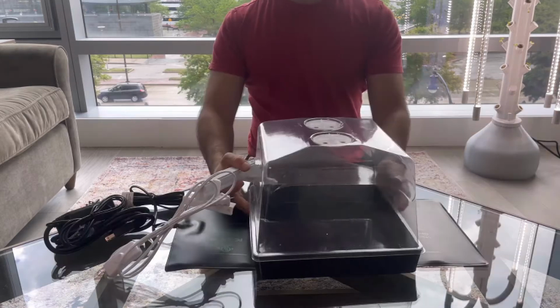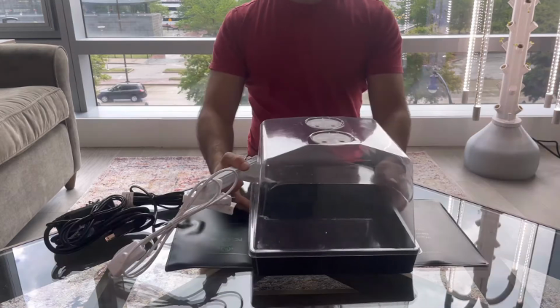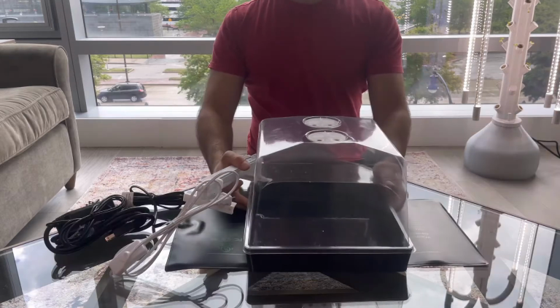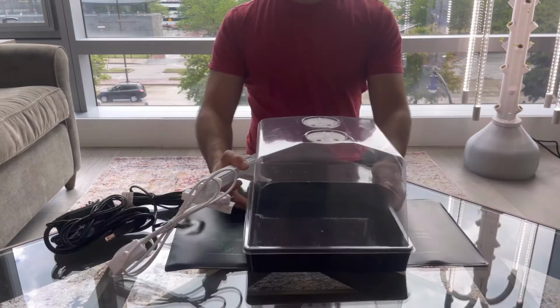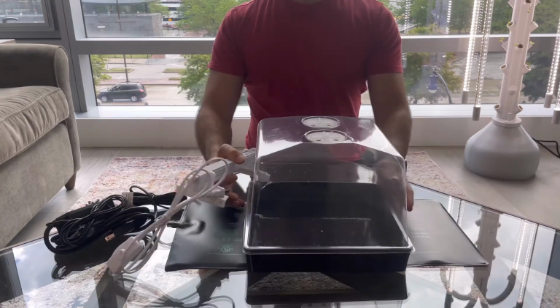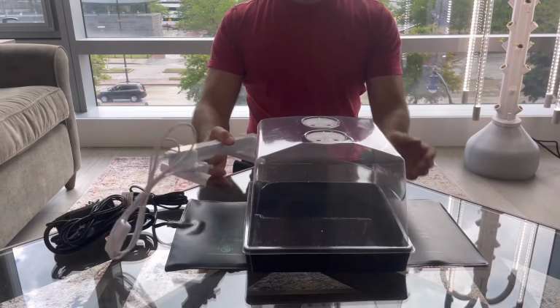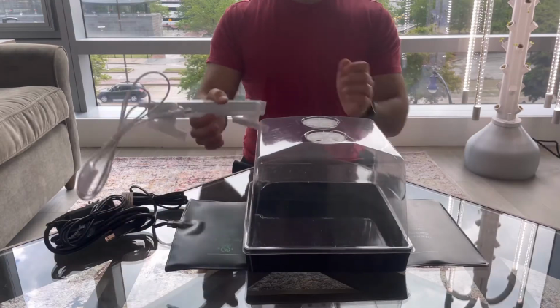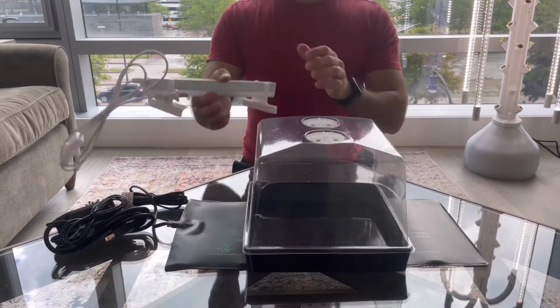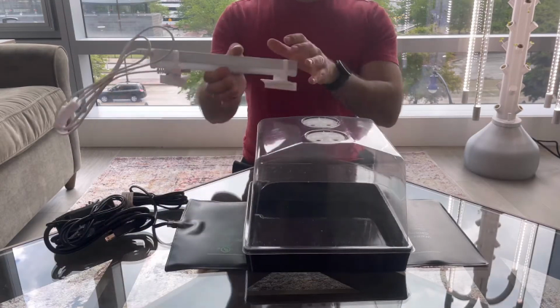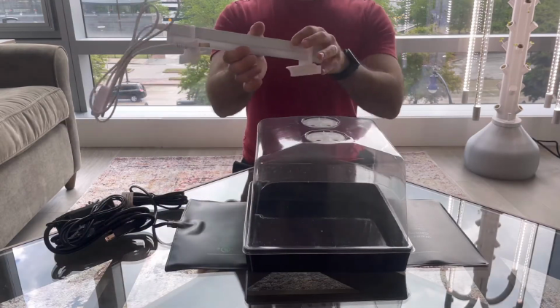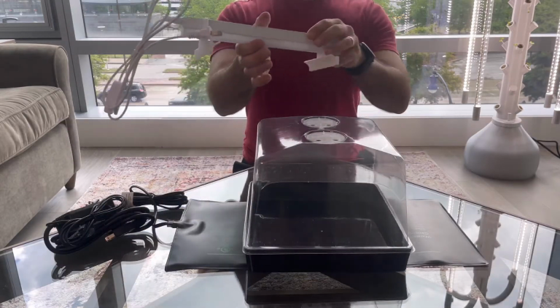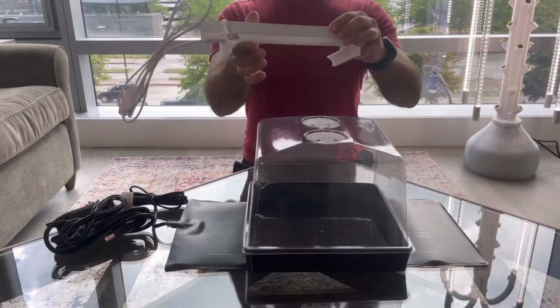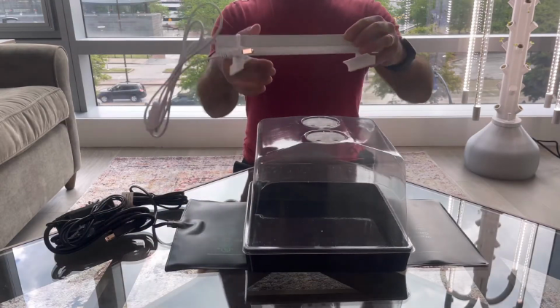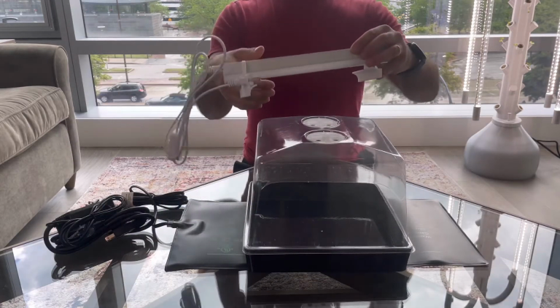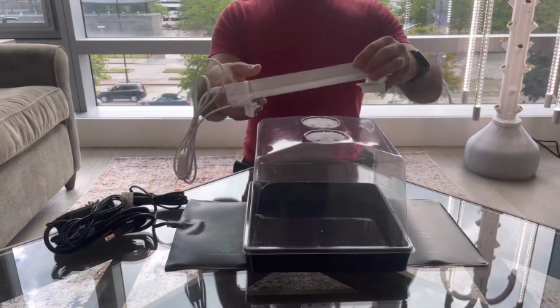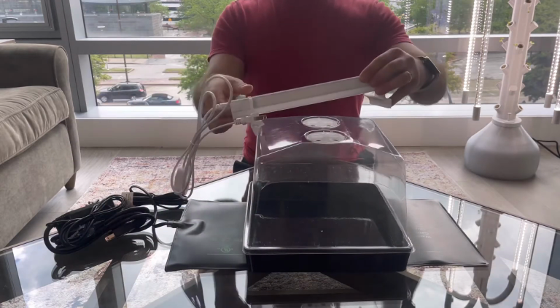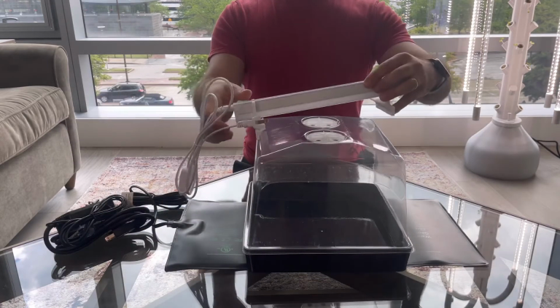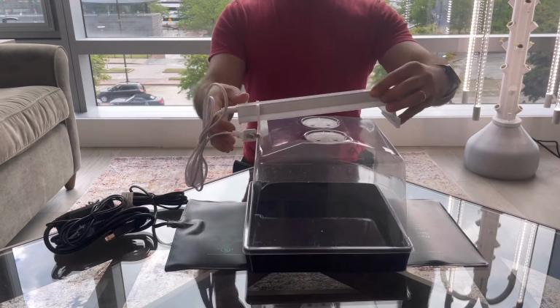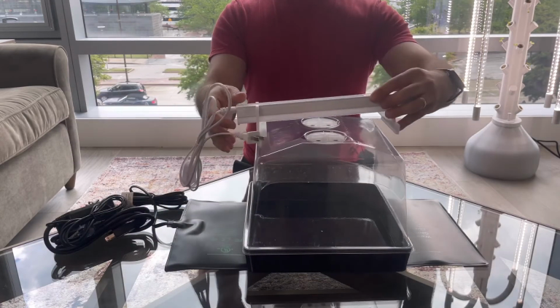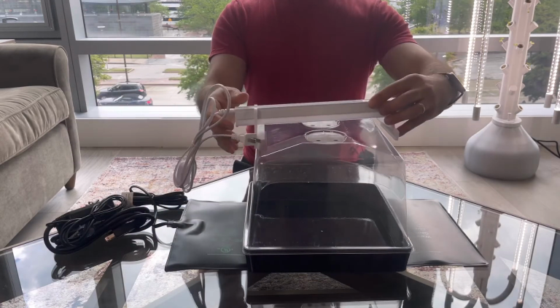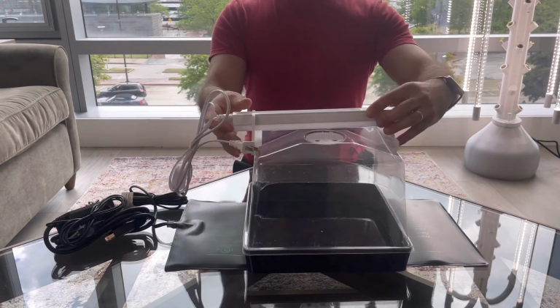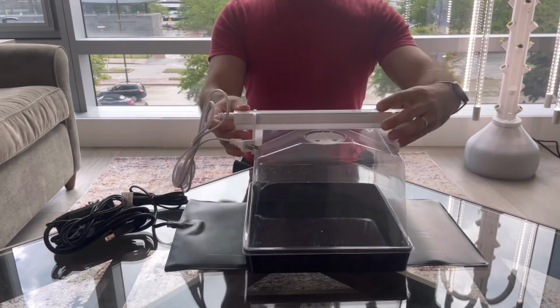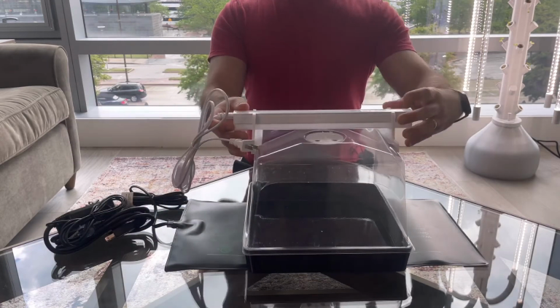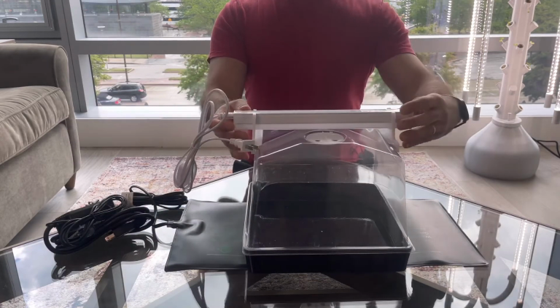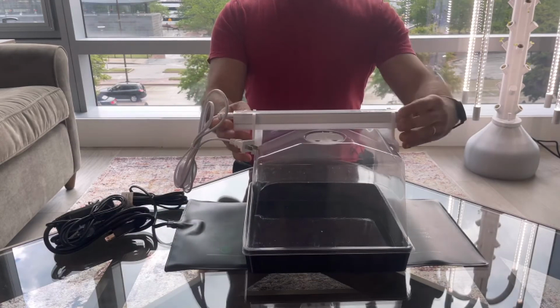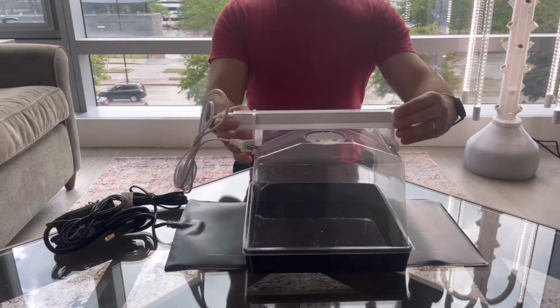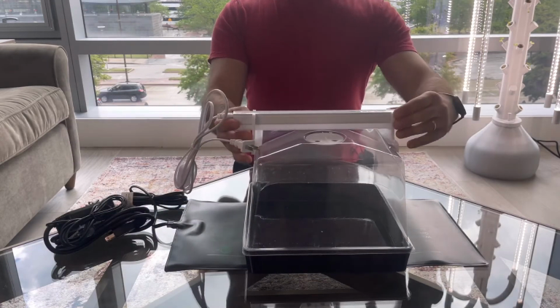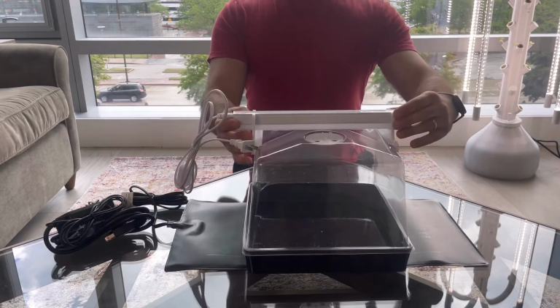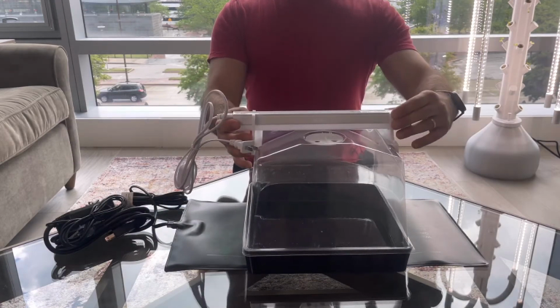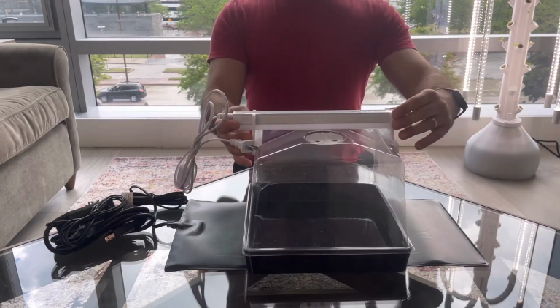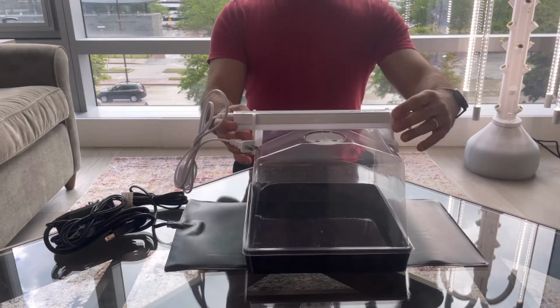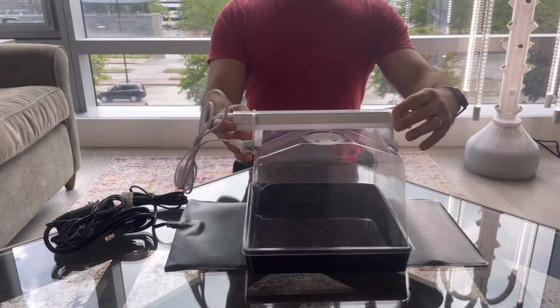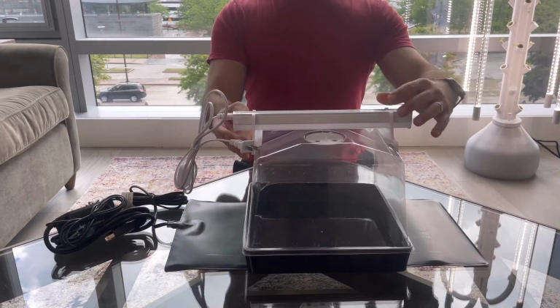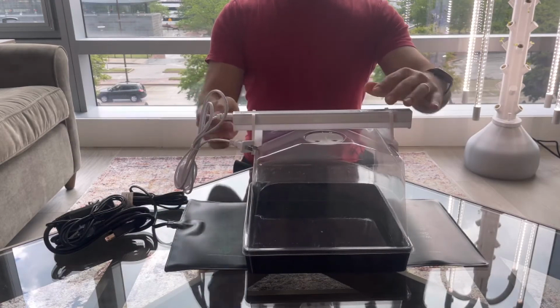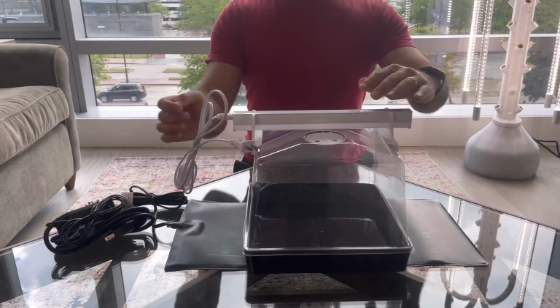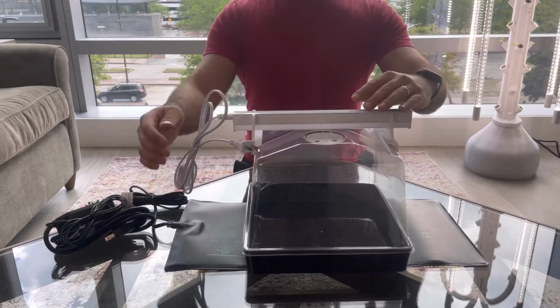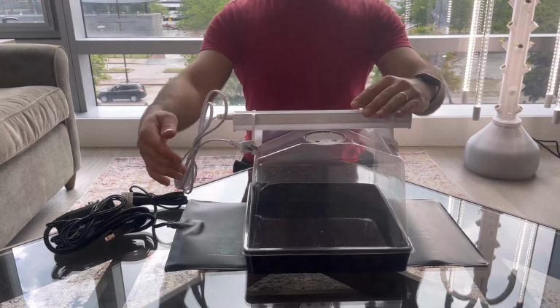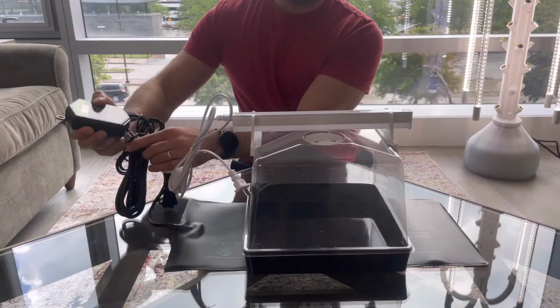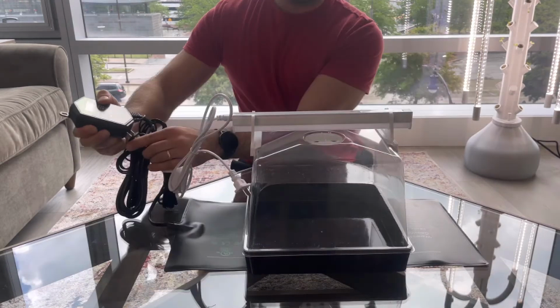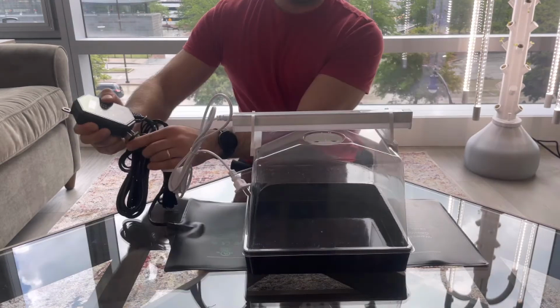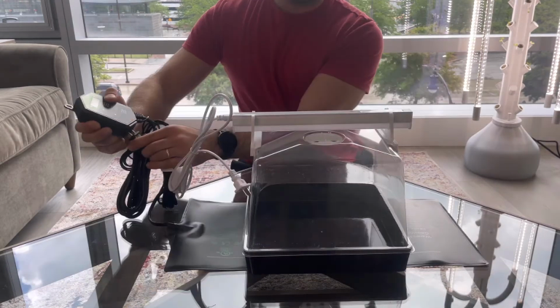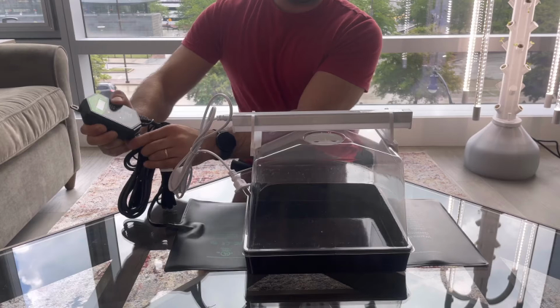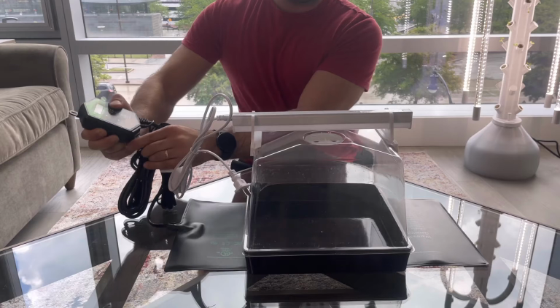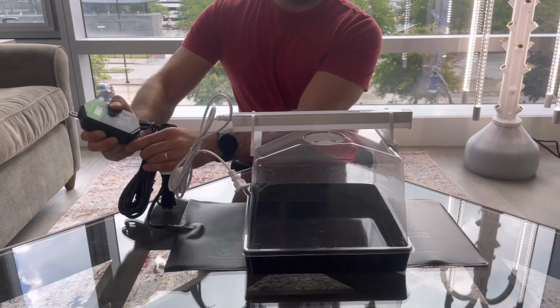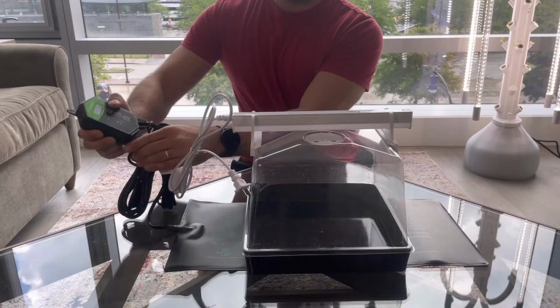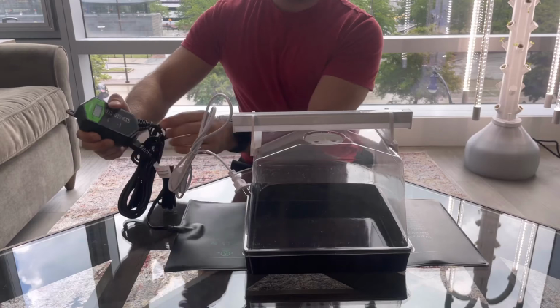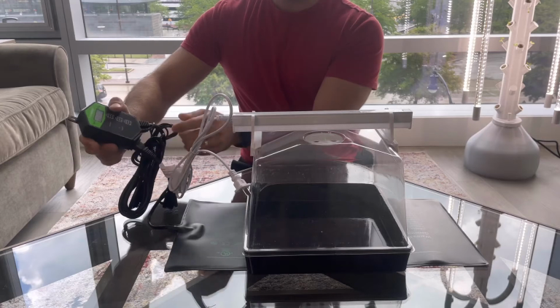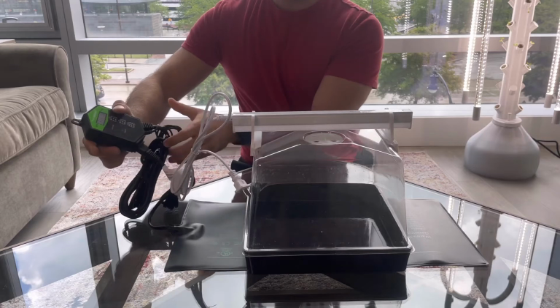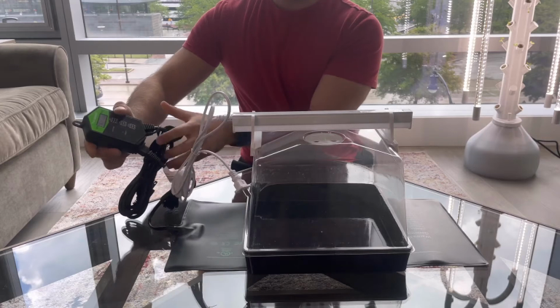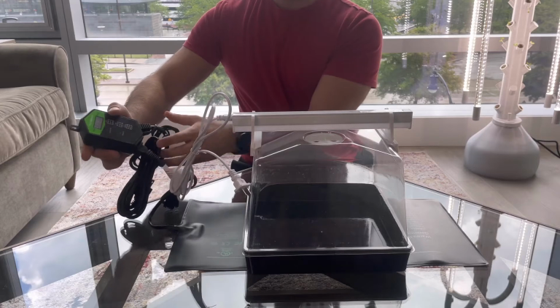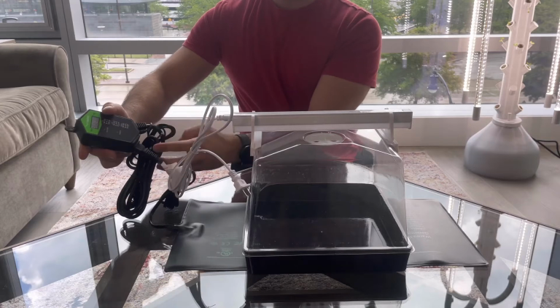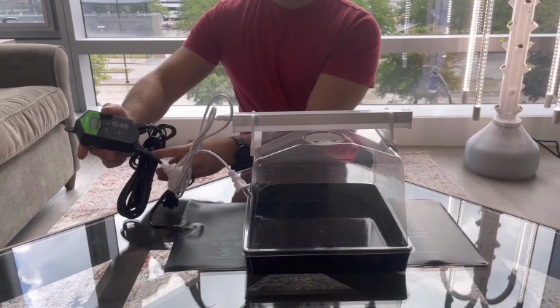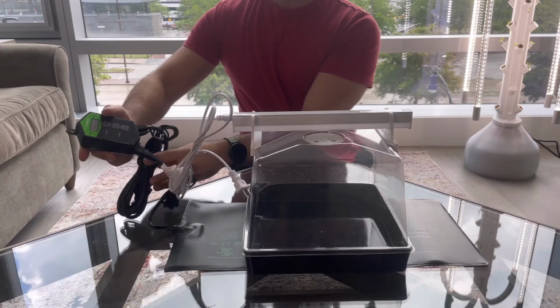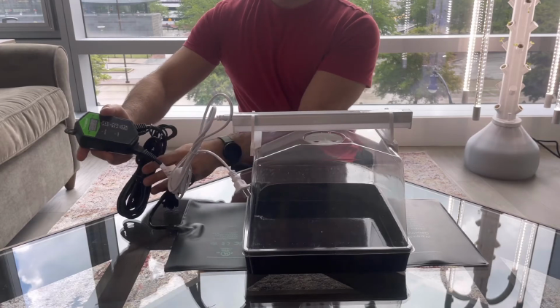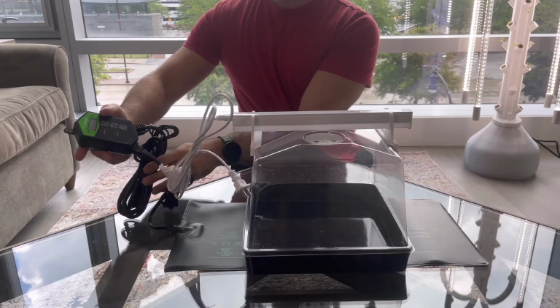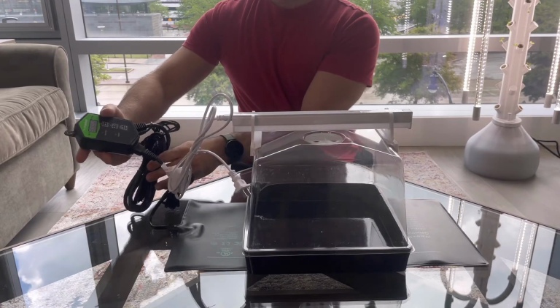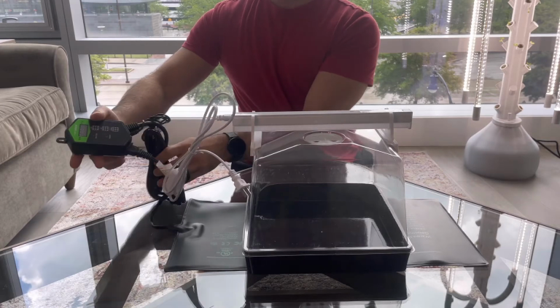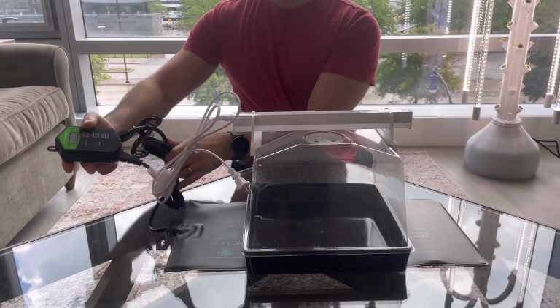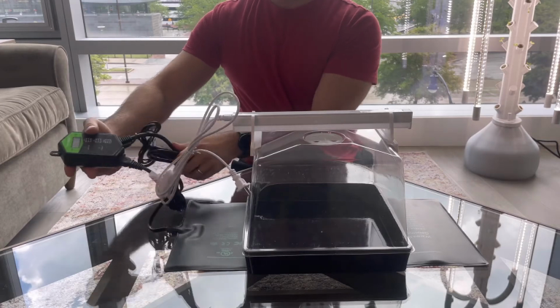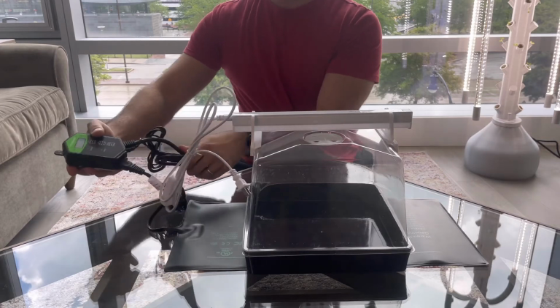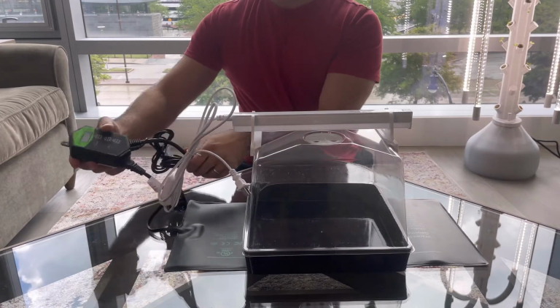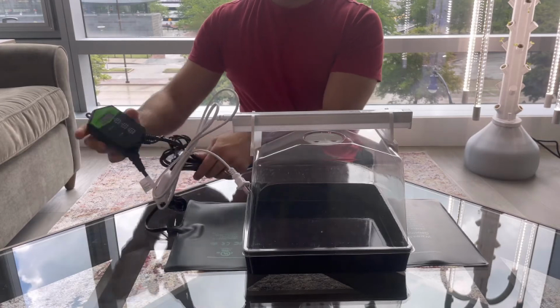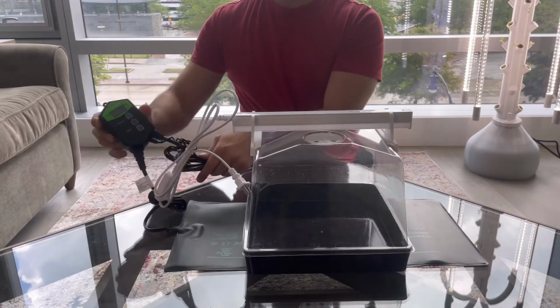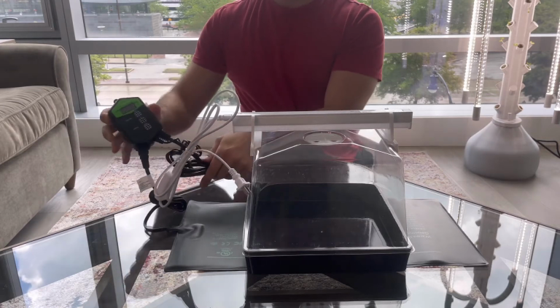Plug in the light power cord and place the heat mat underneath. Then plug the heat mat into the thermostat.